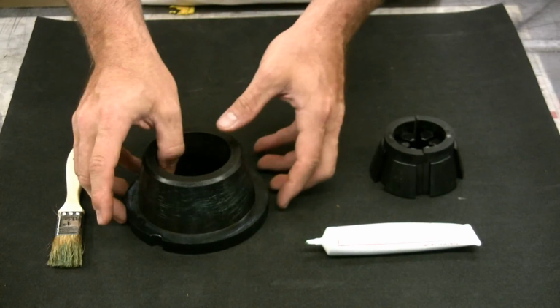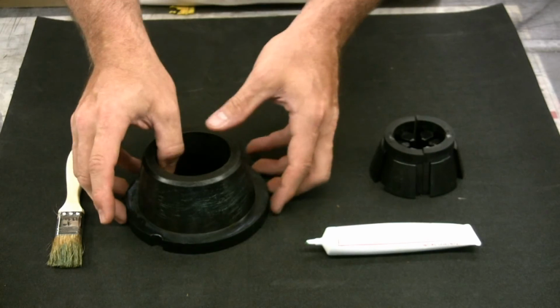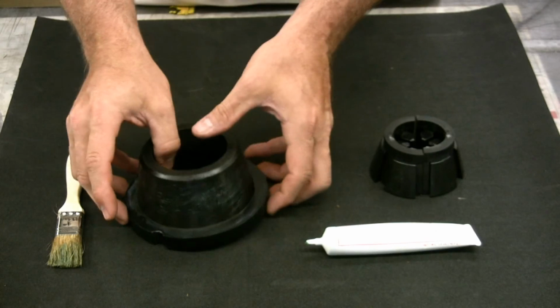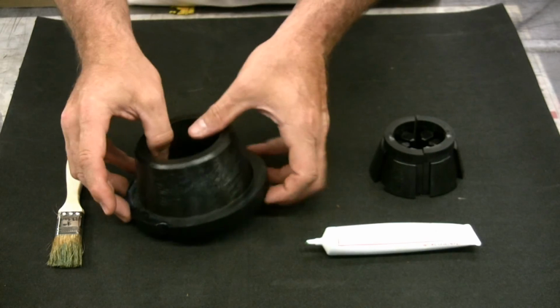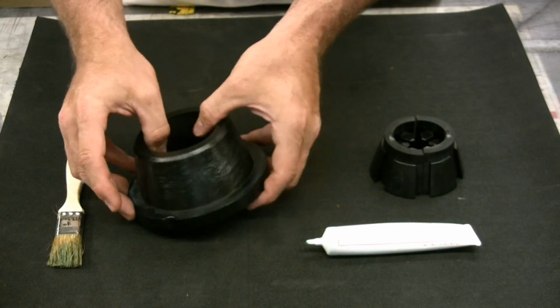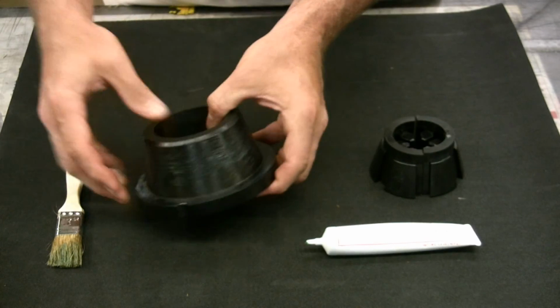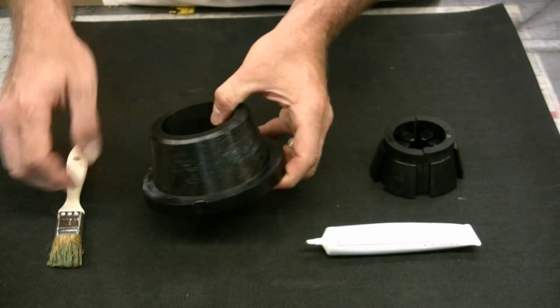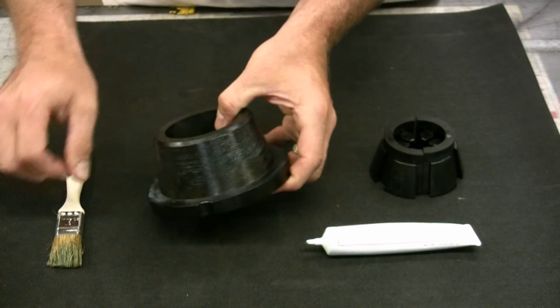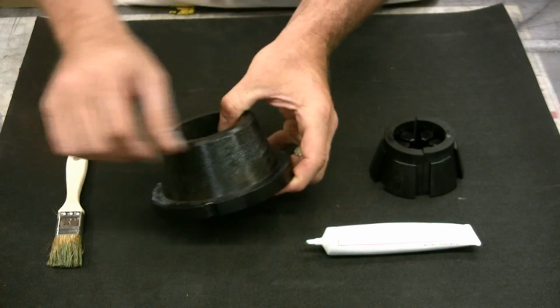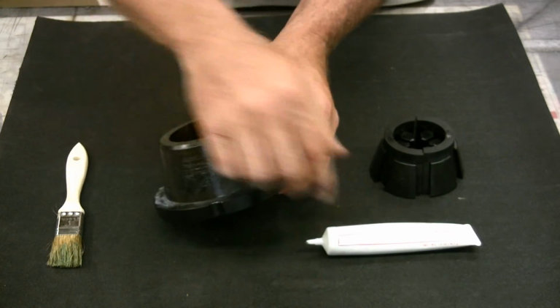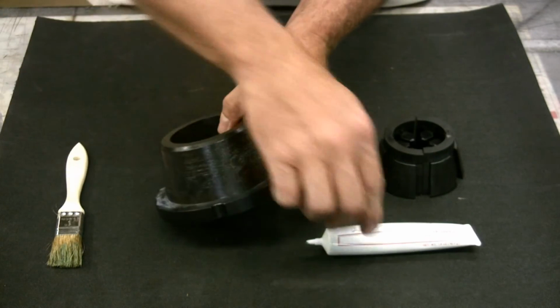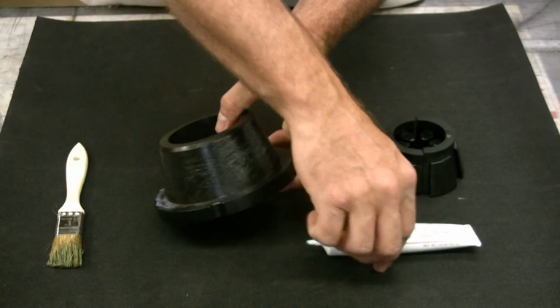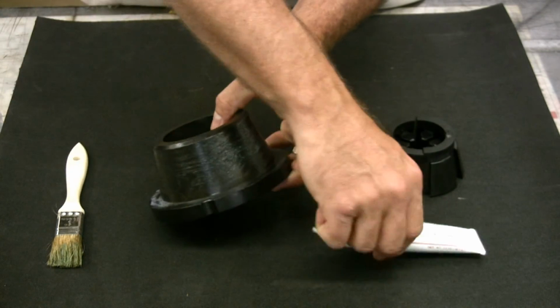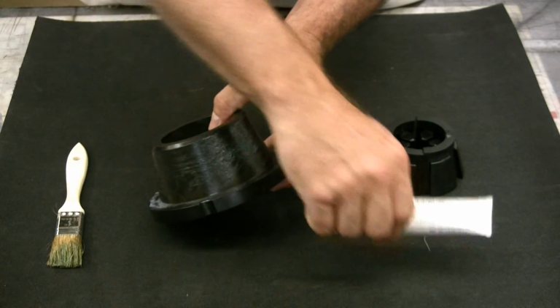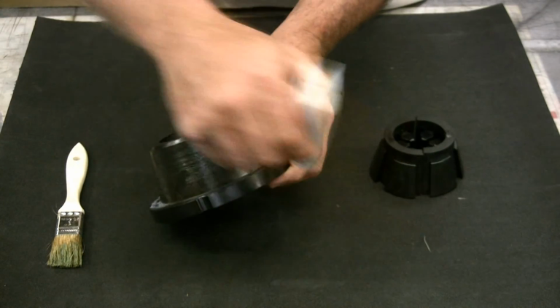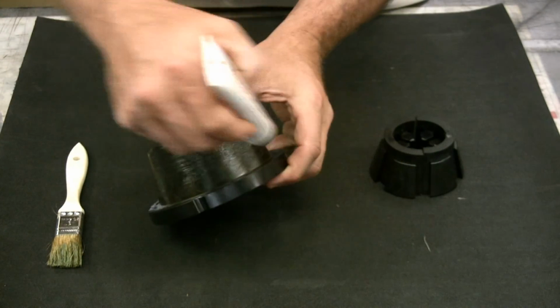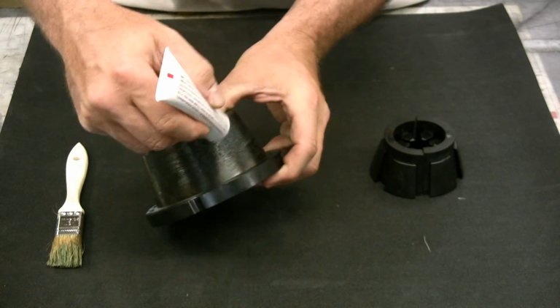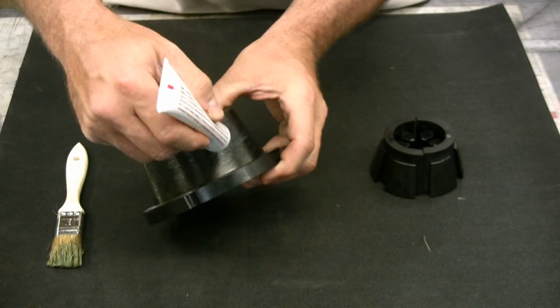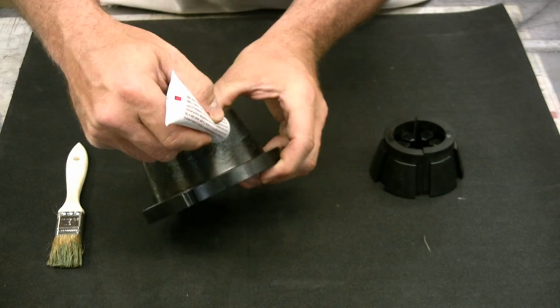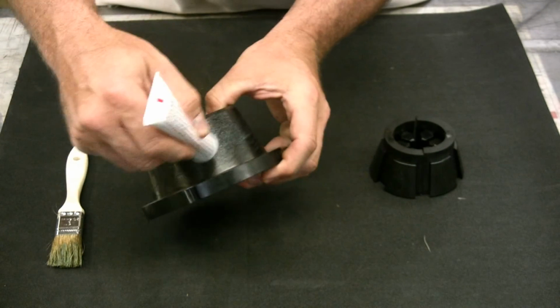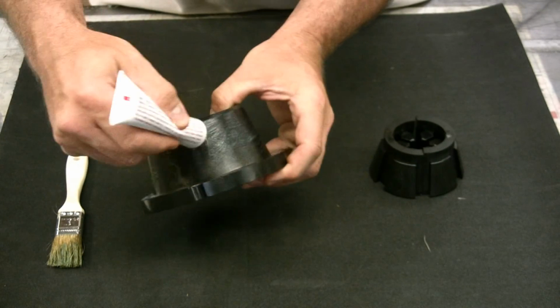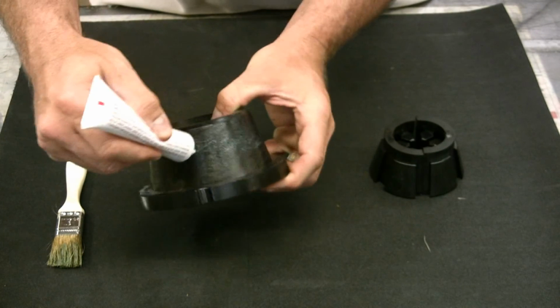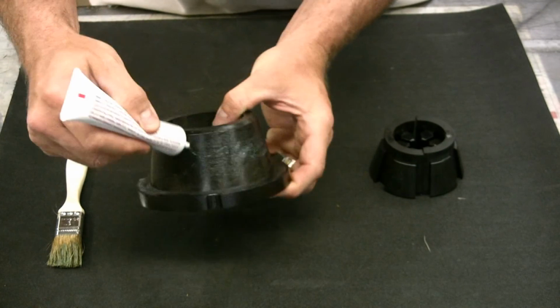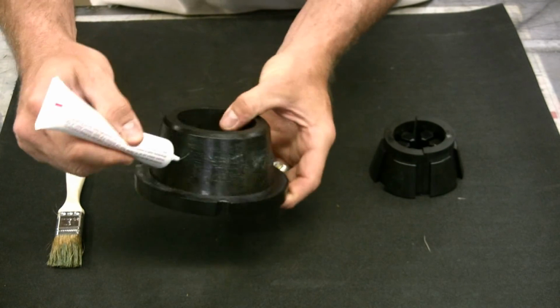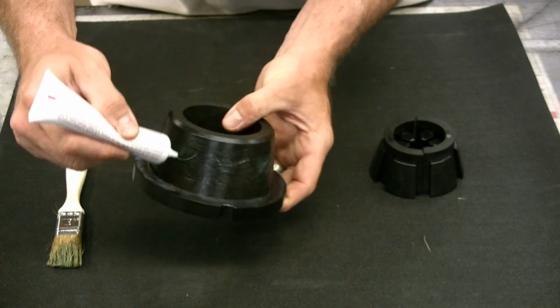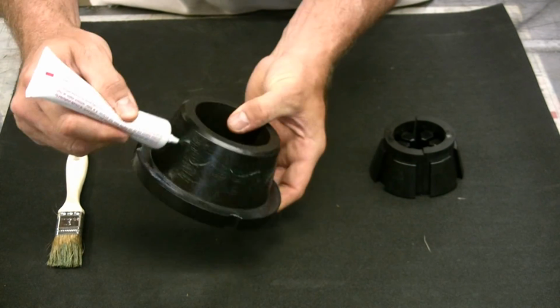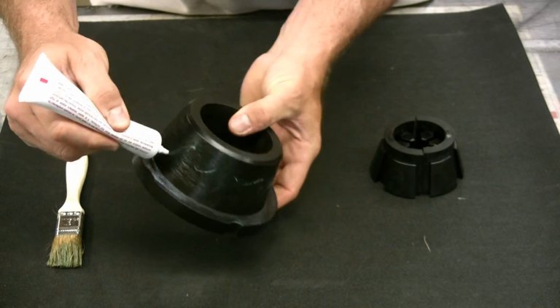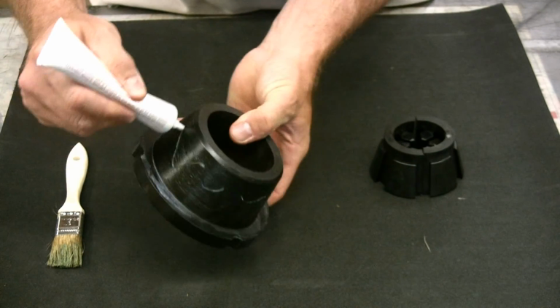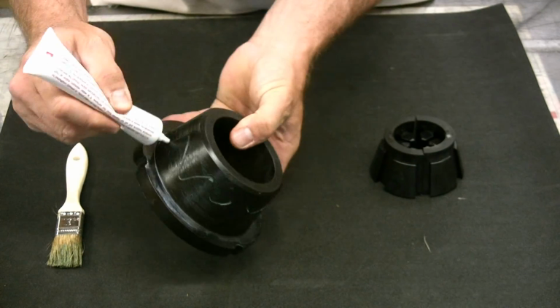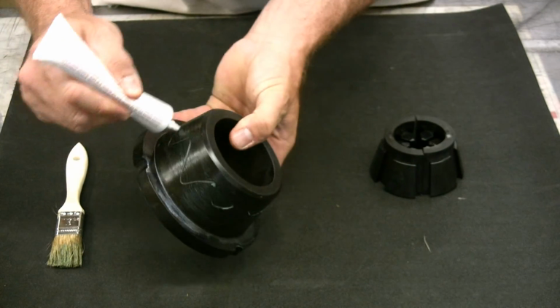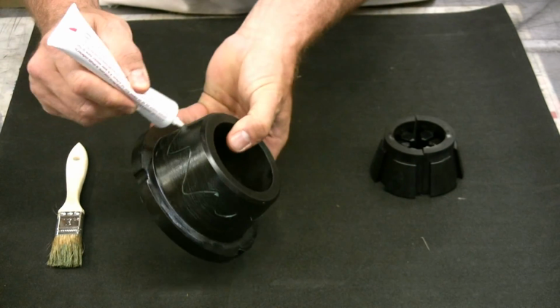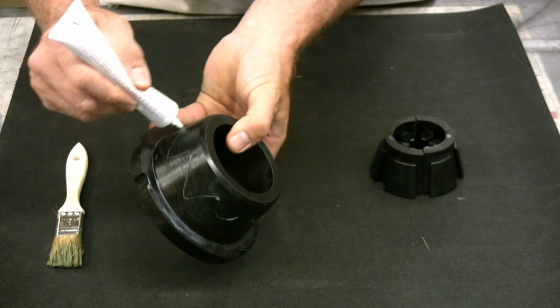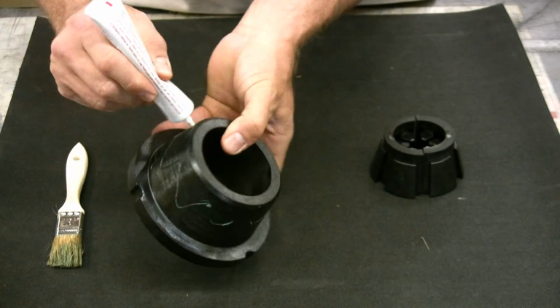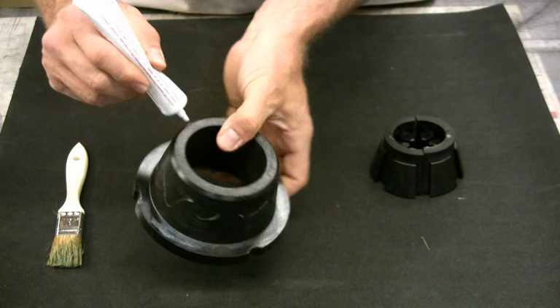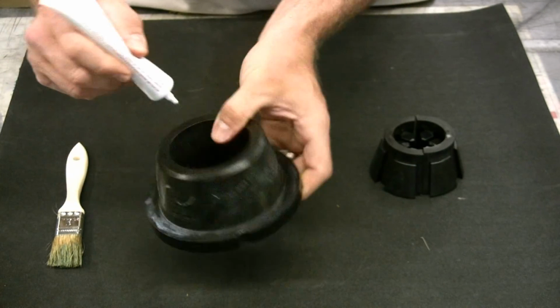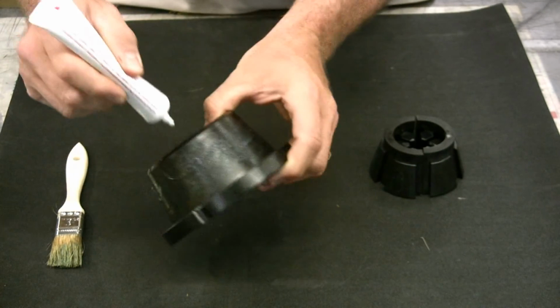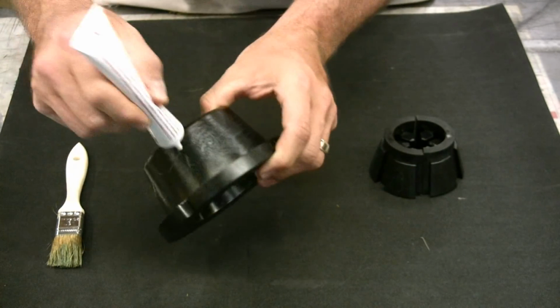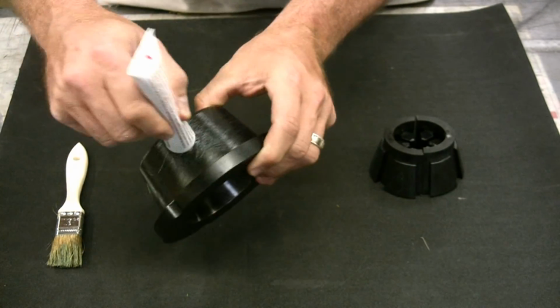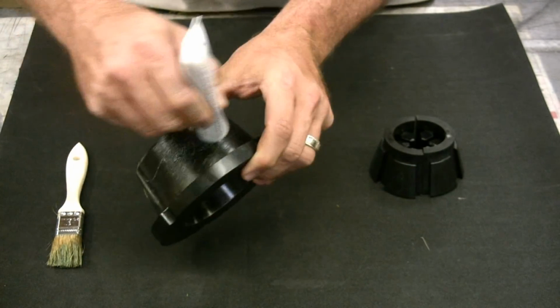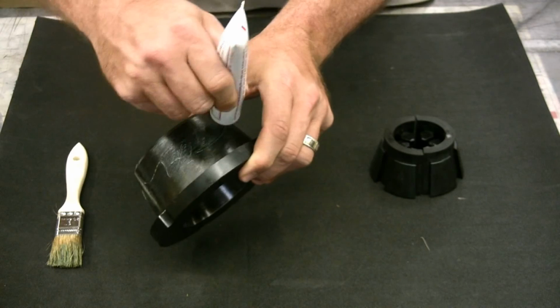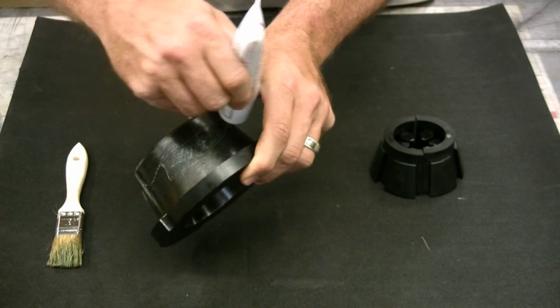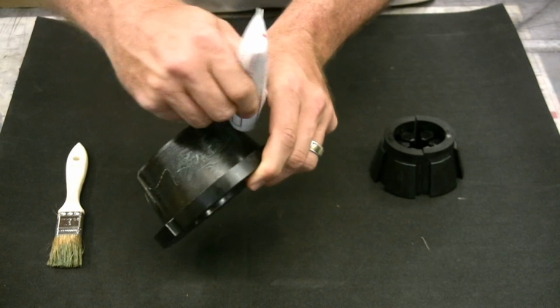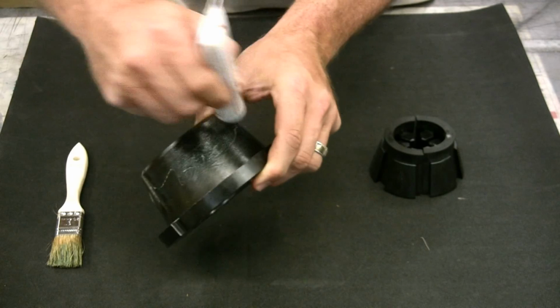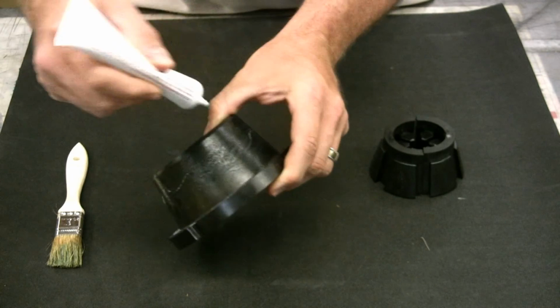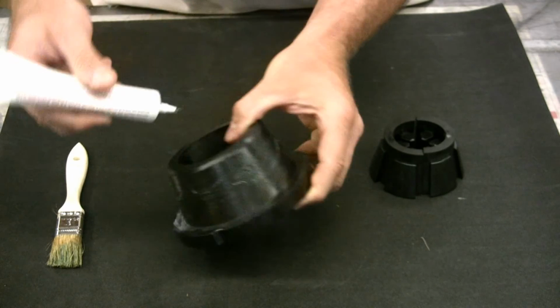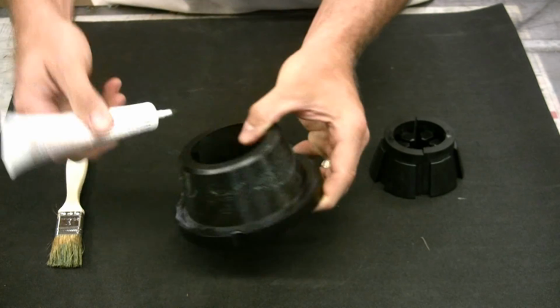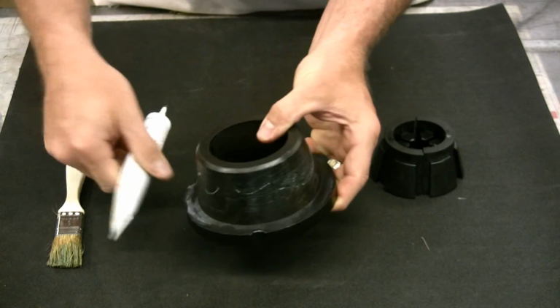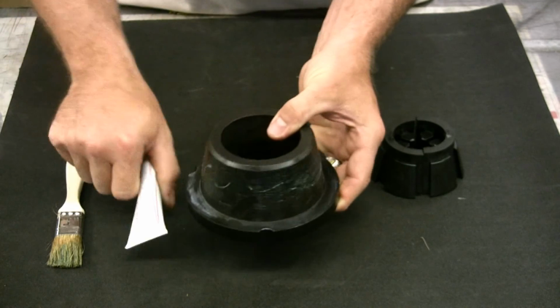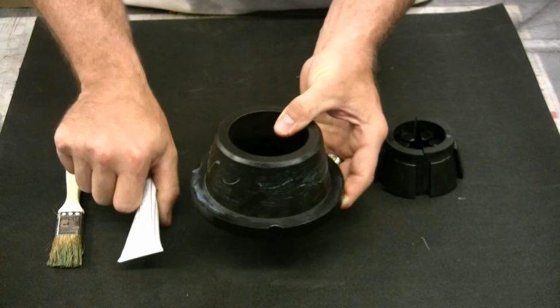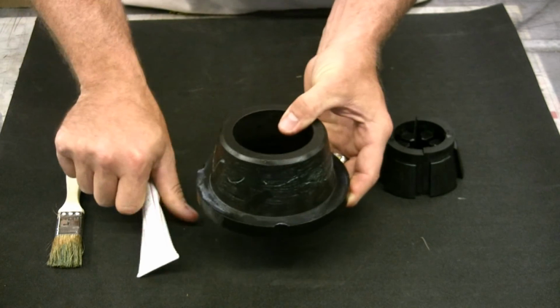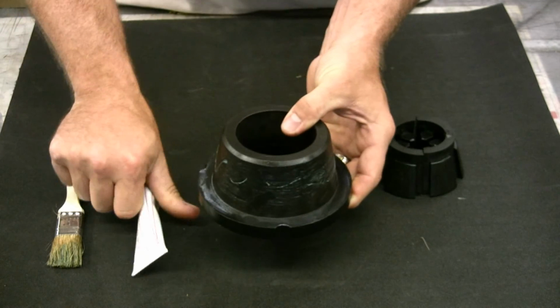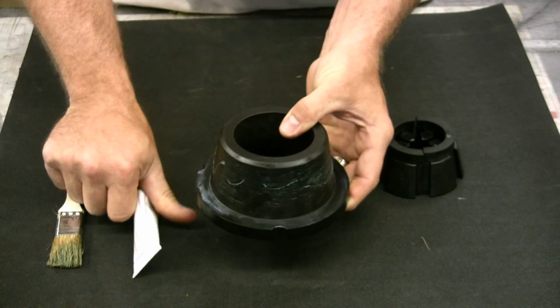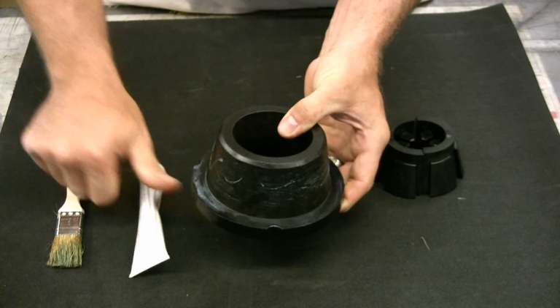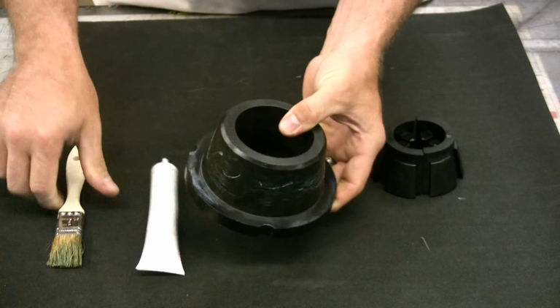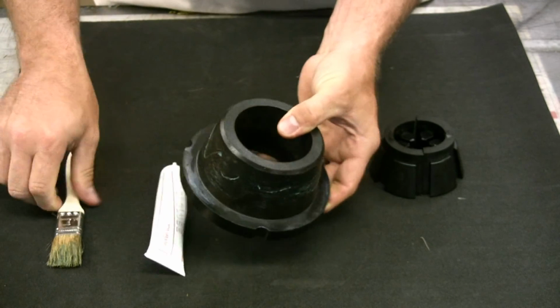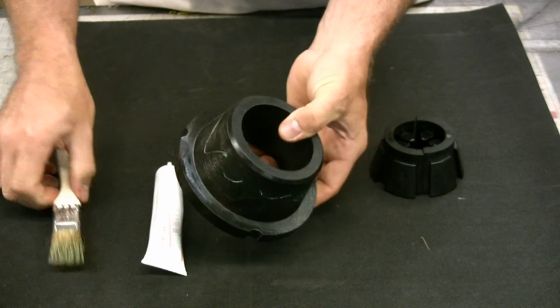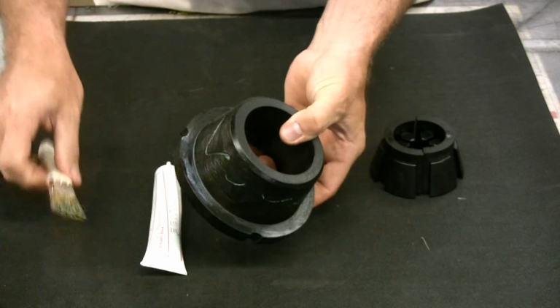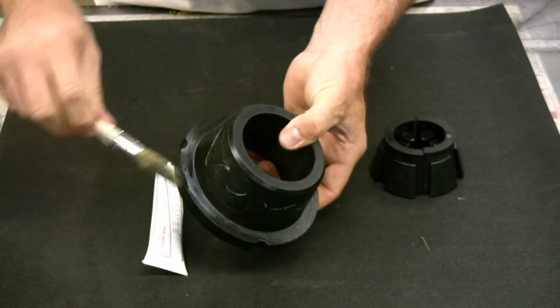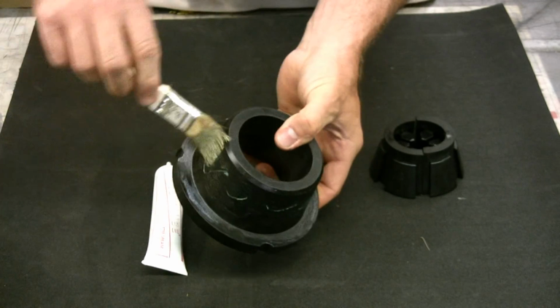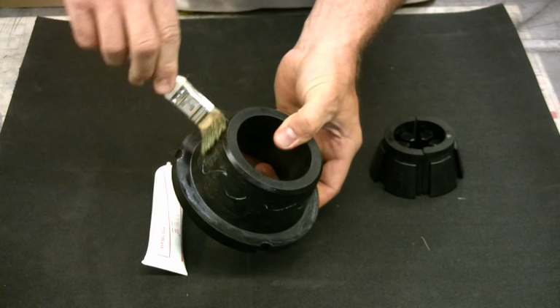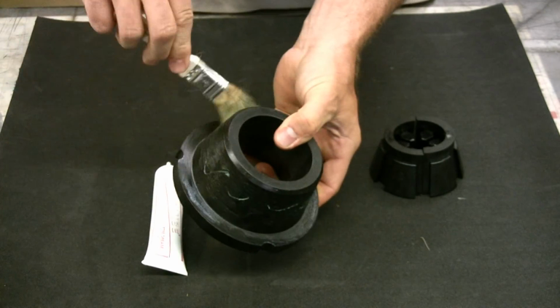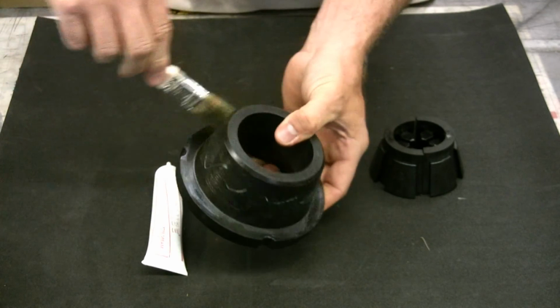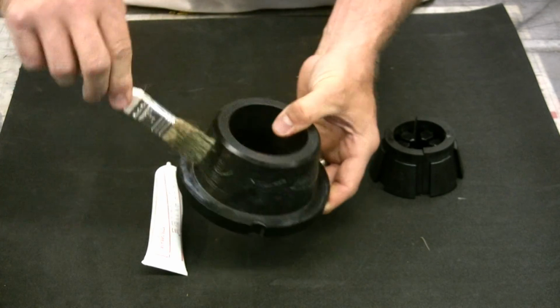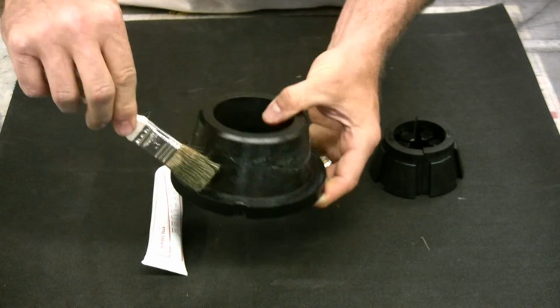Lubricate the inside cone of the die ring and the external surface of the collet assembly with a high-efficiency PTFE-based lubricant.